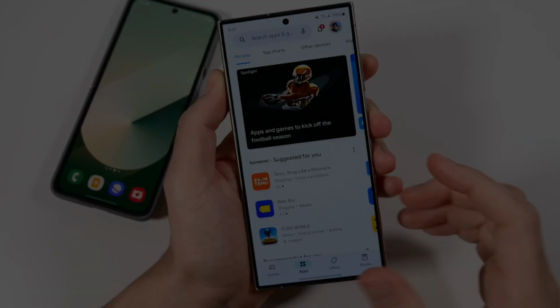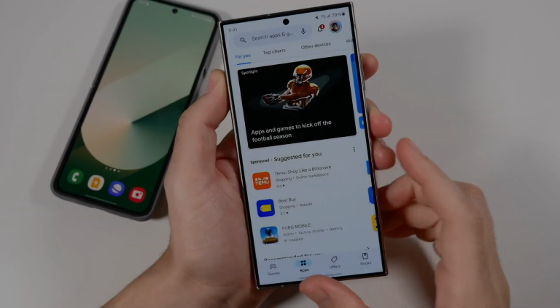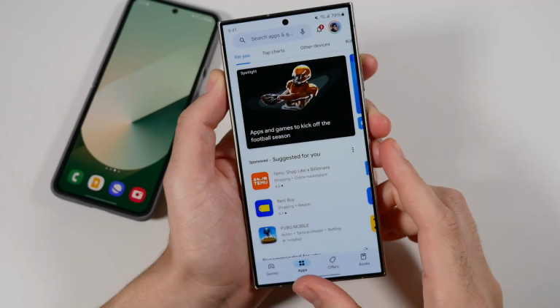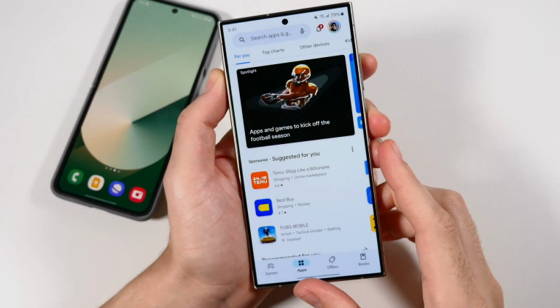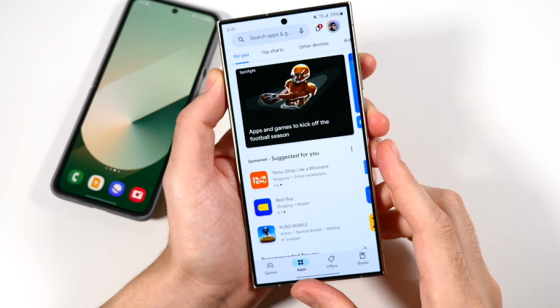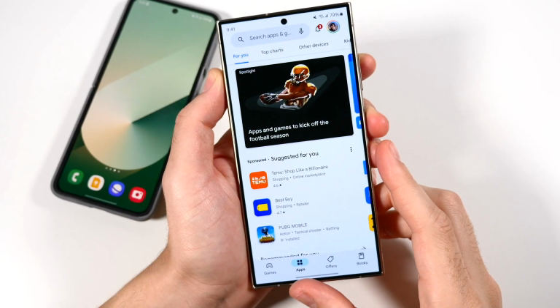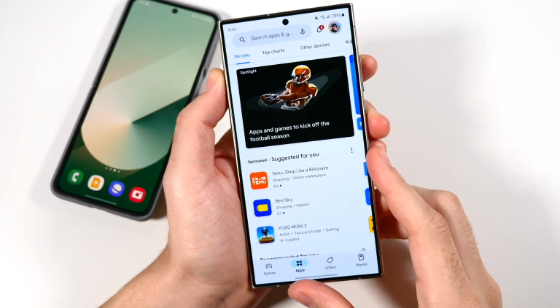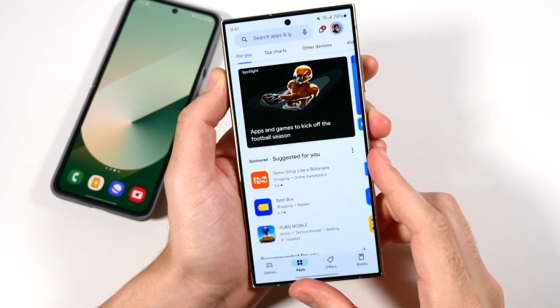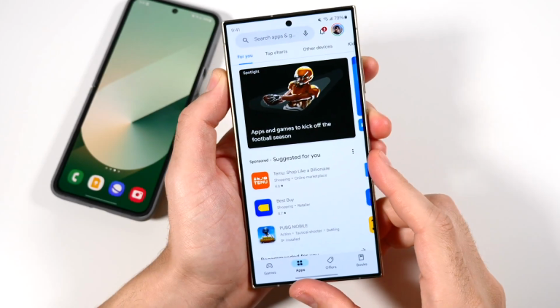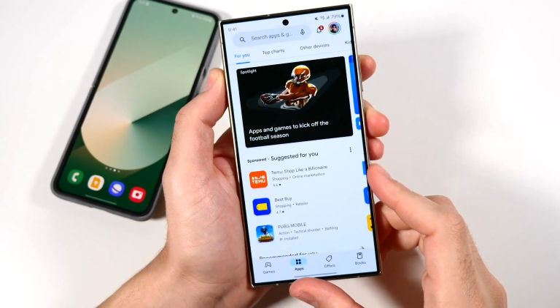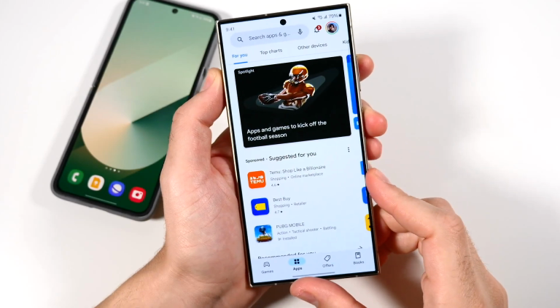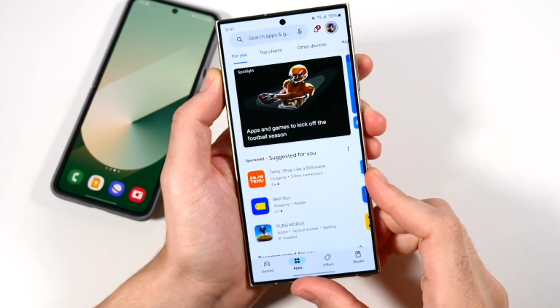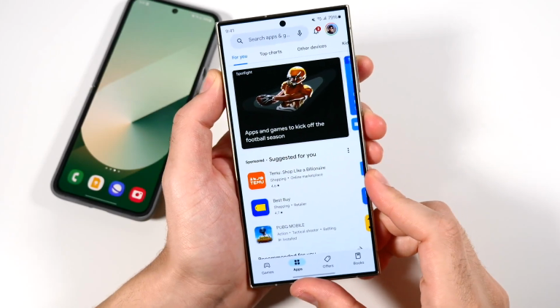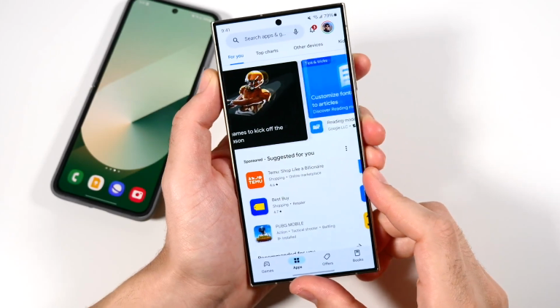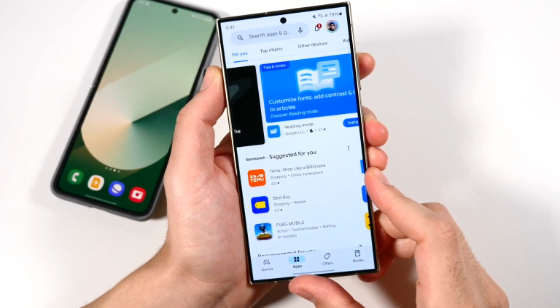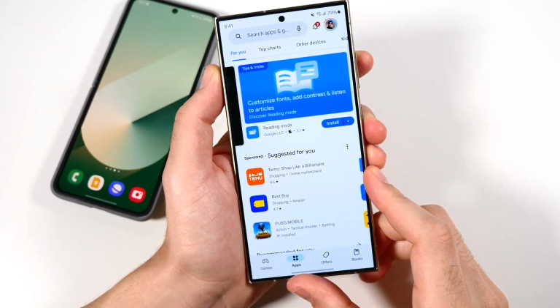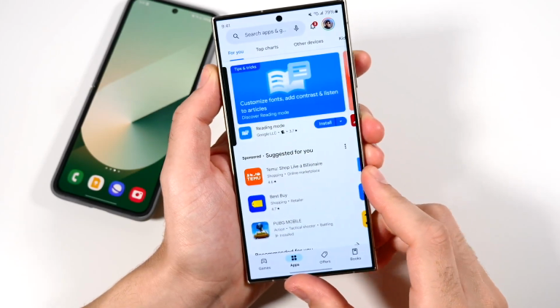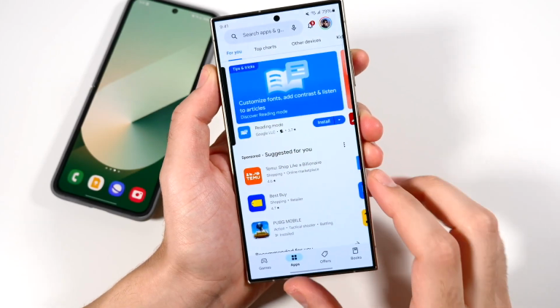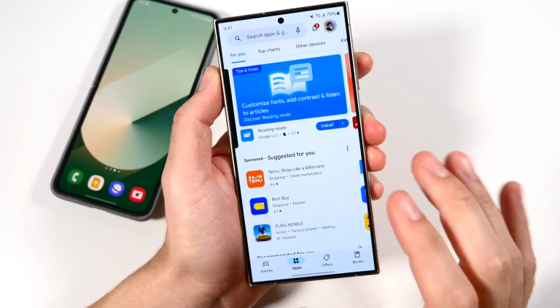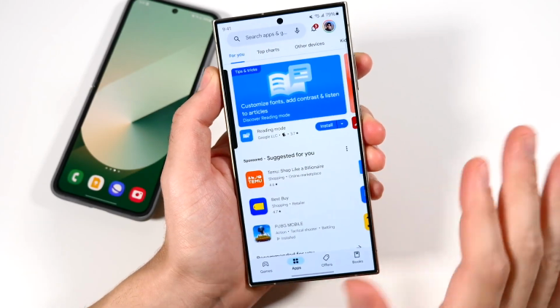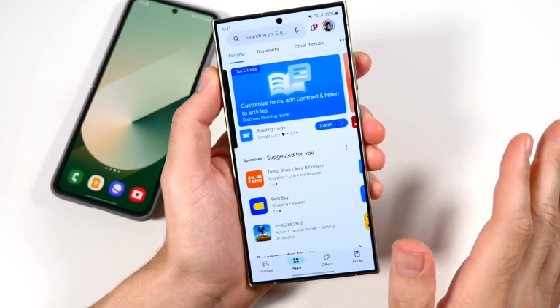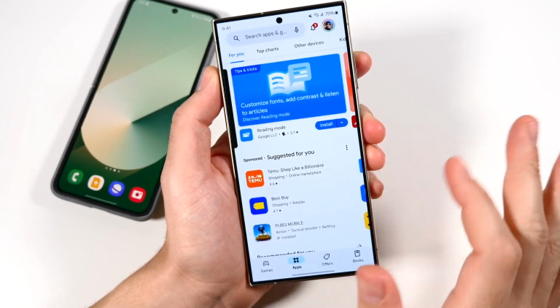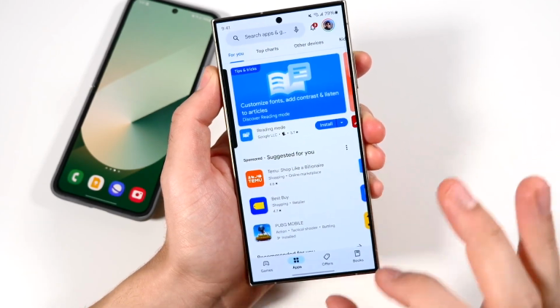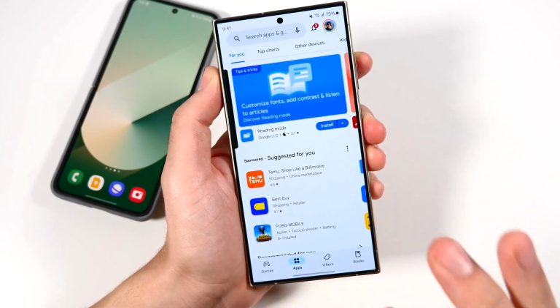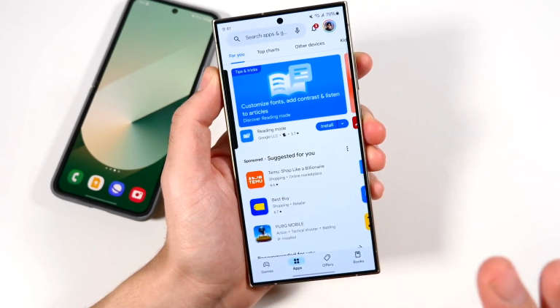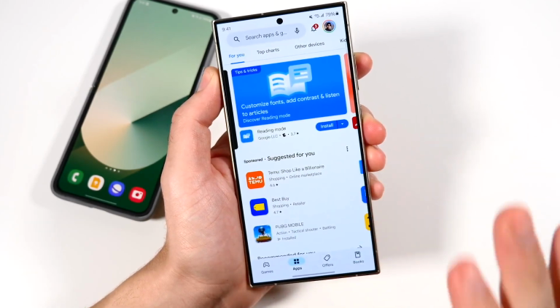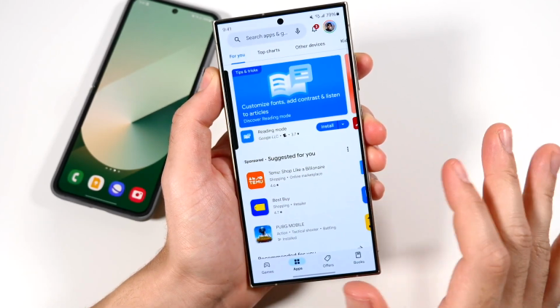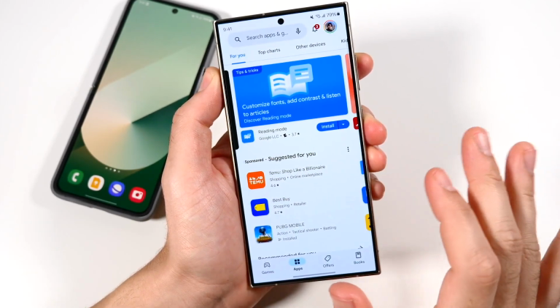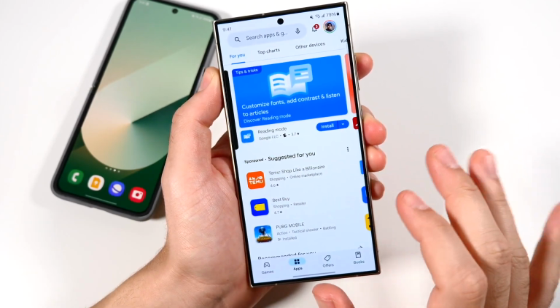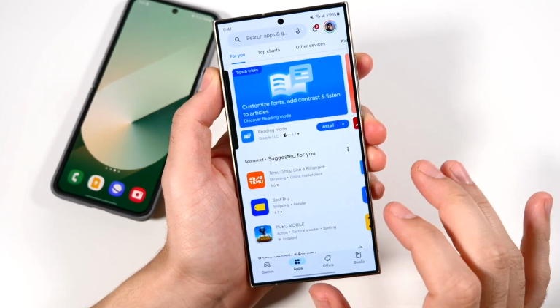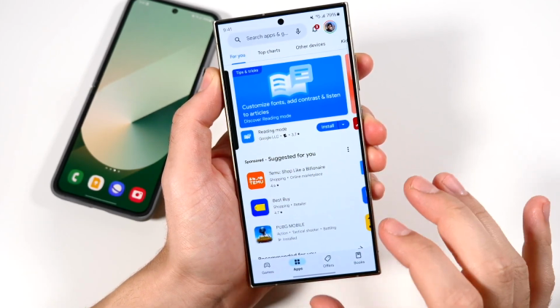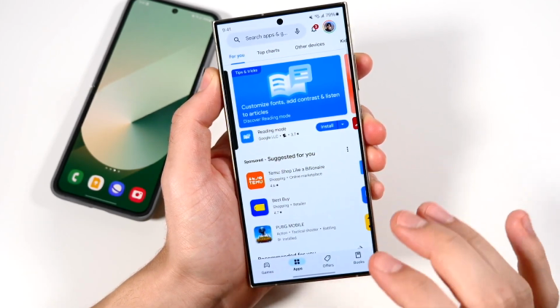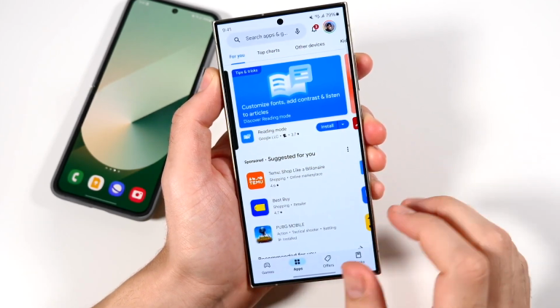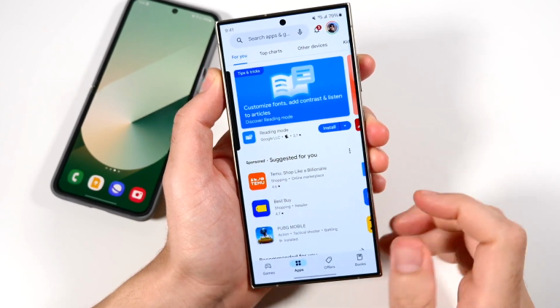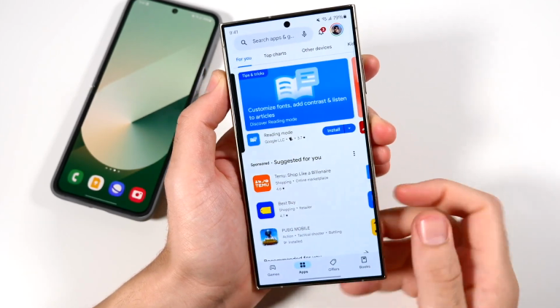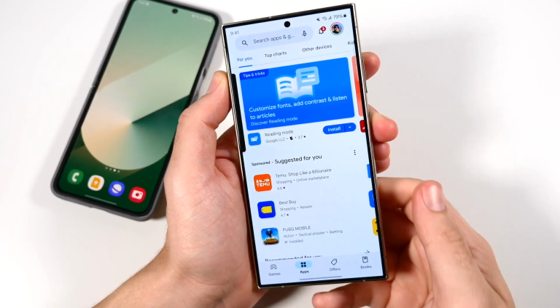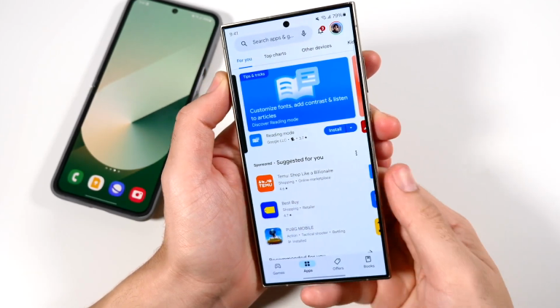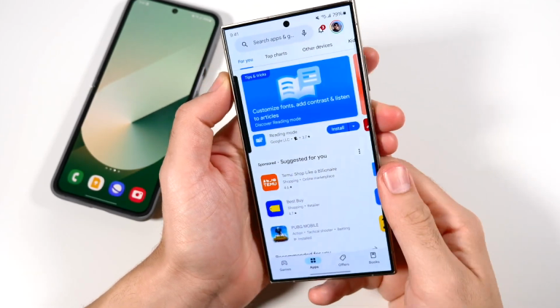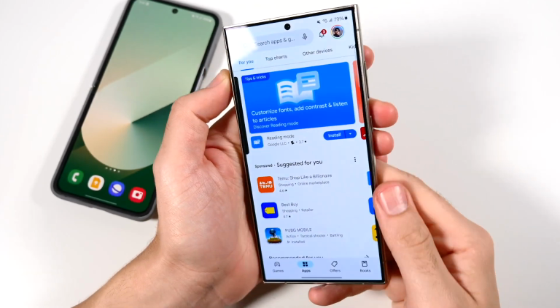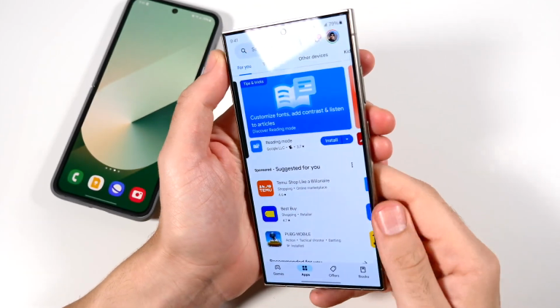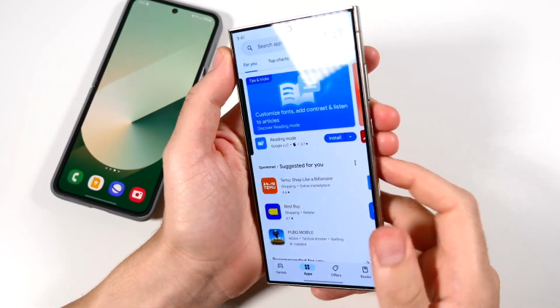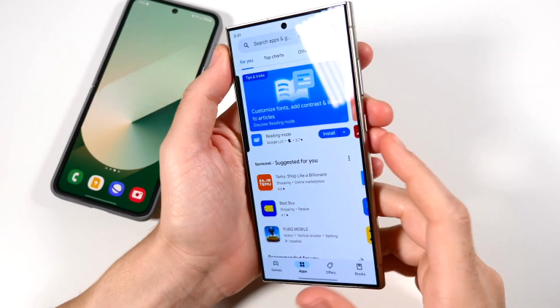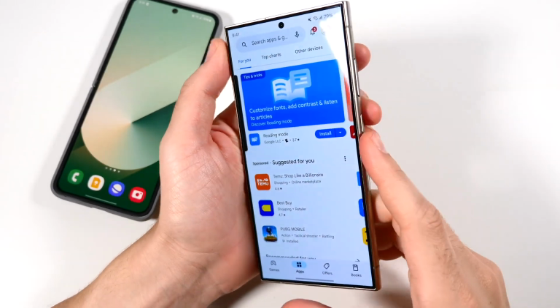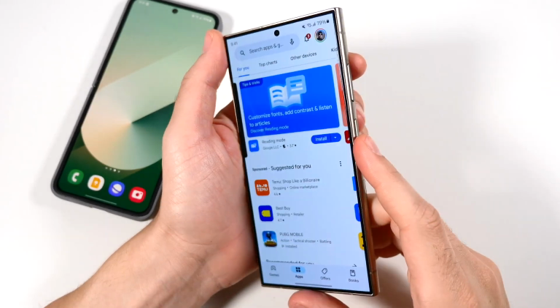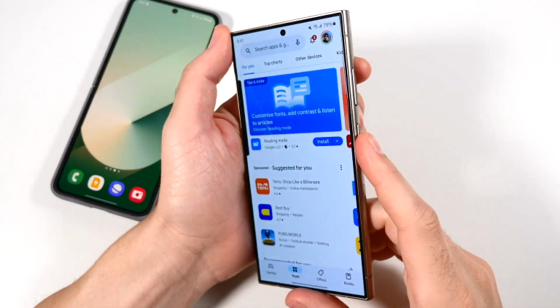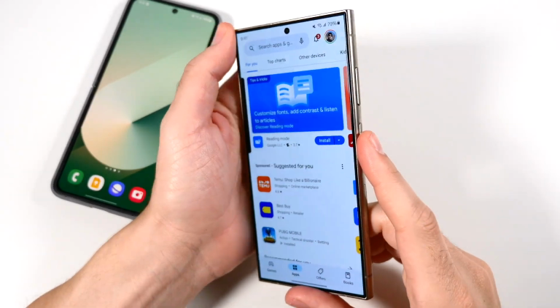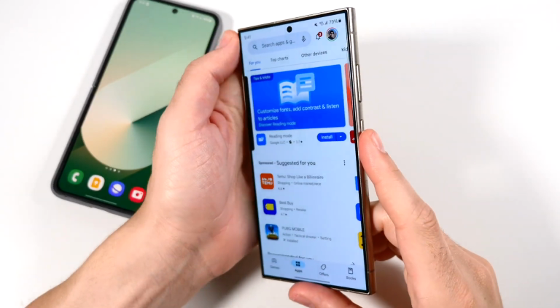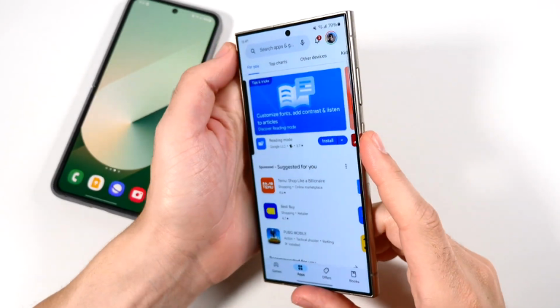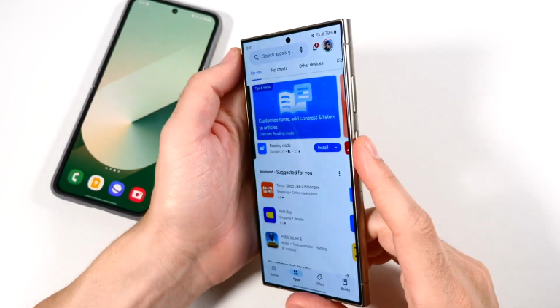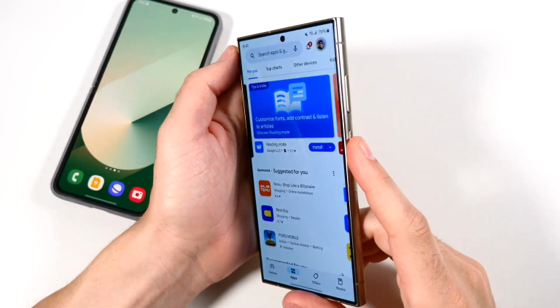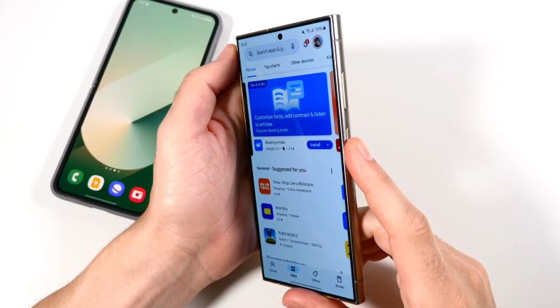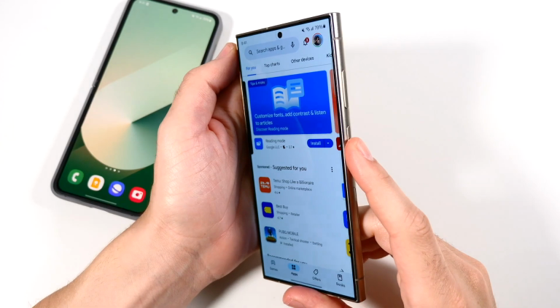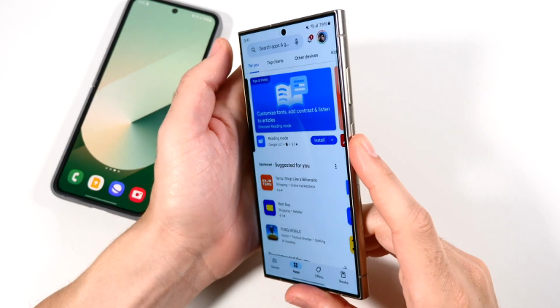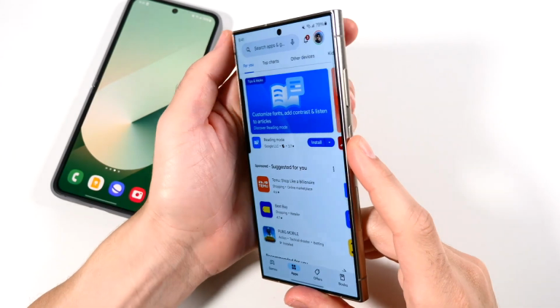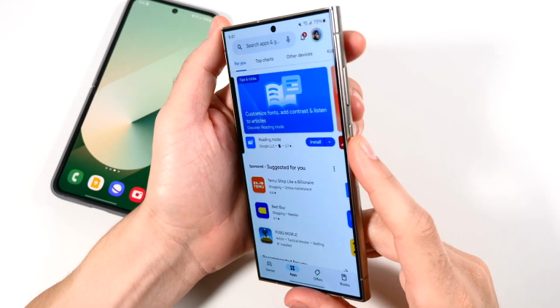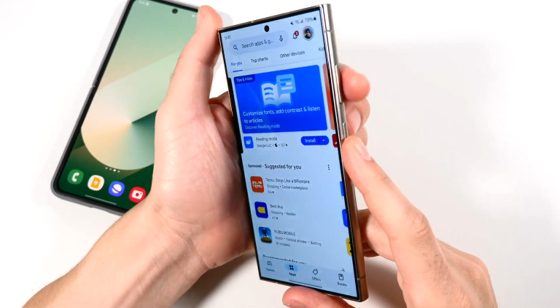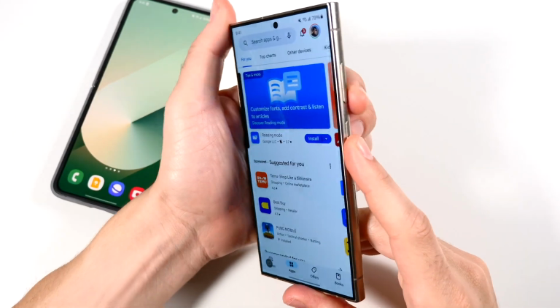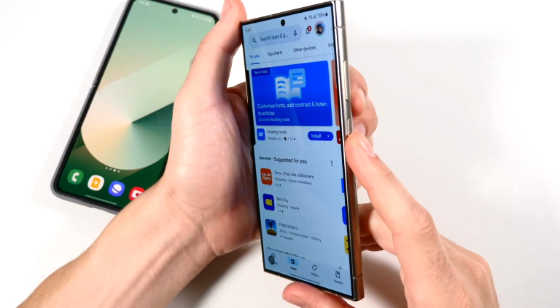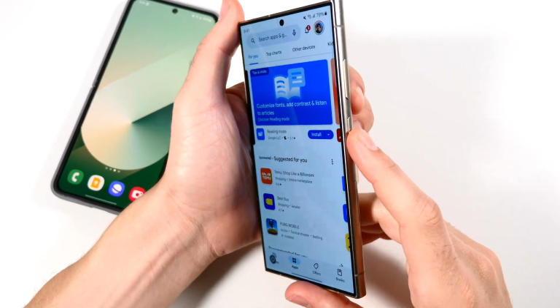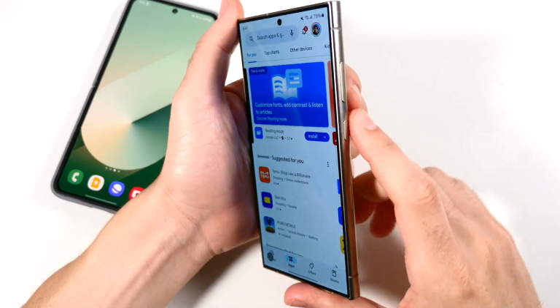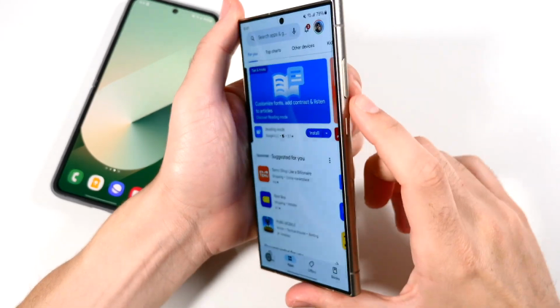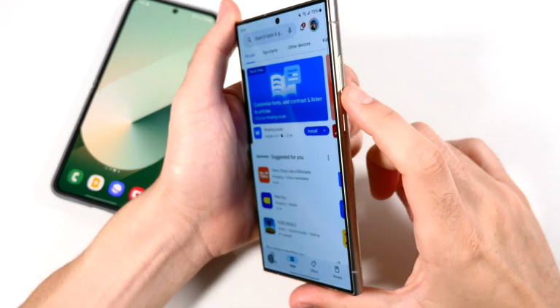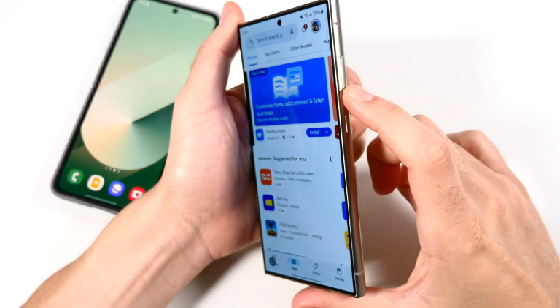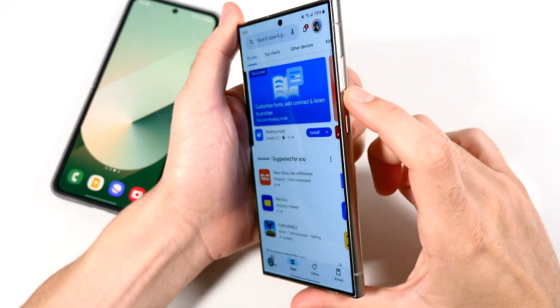All right guys, so this is how you reset a frozen Samsung phone. Are you frozen right now? You probably are. Let's make this real quick for you.